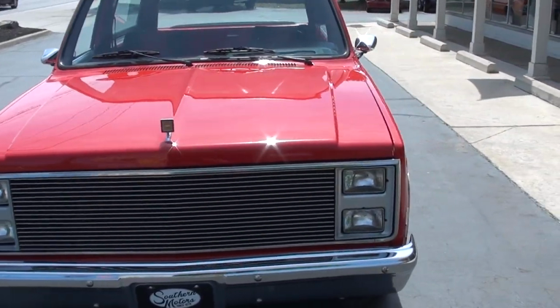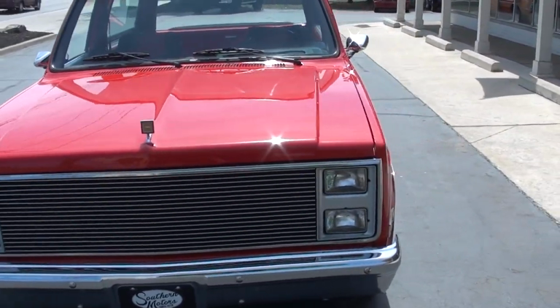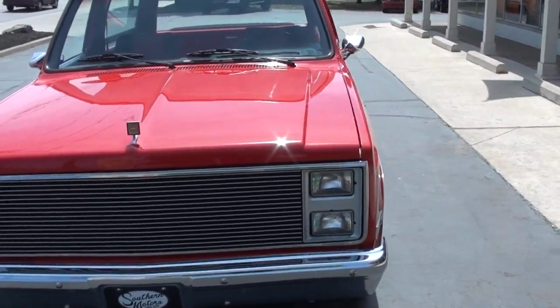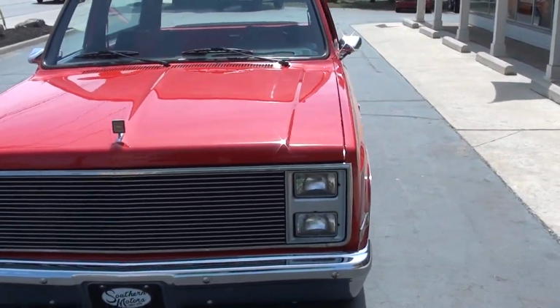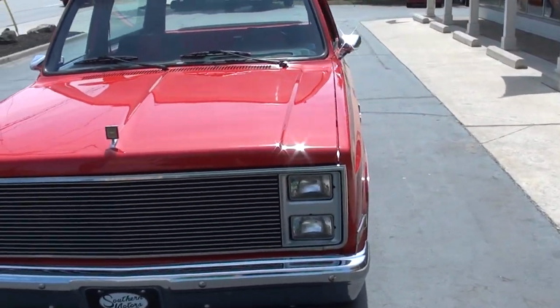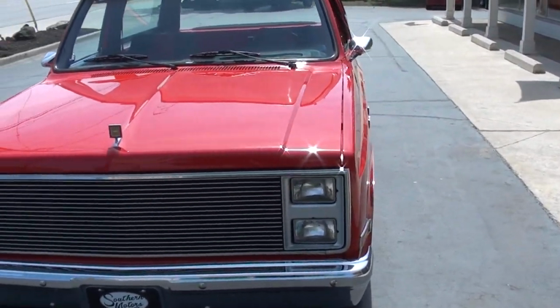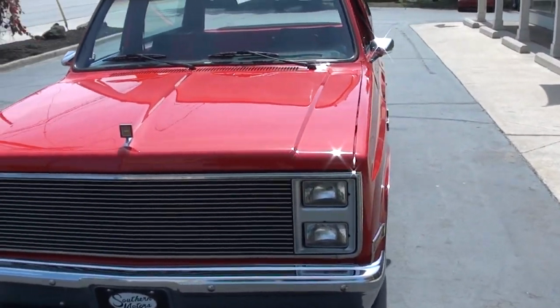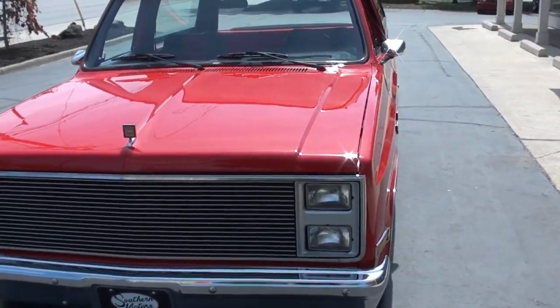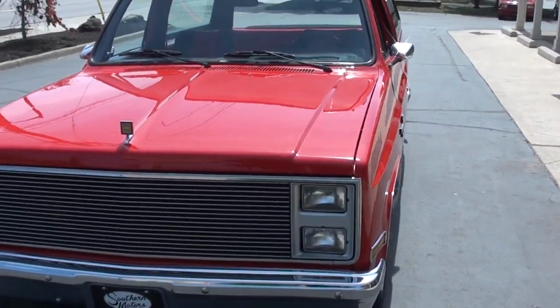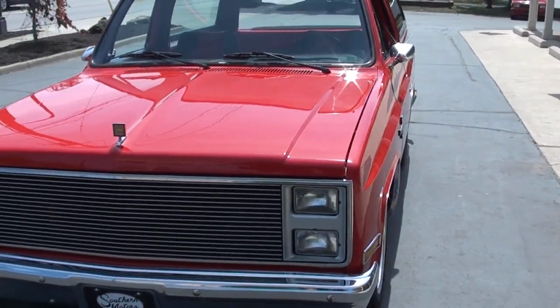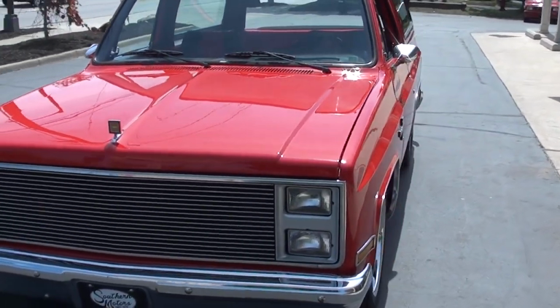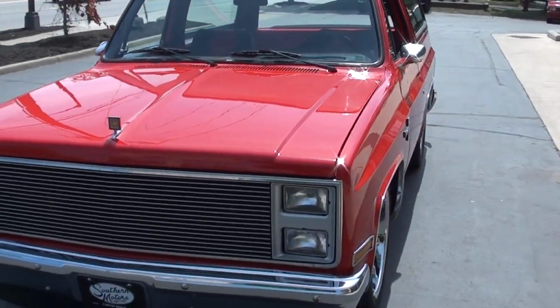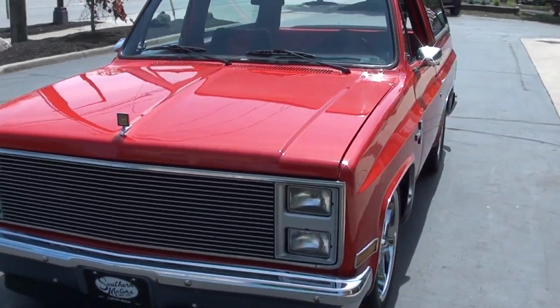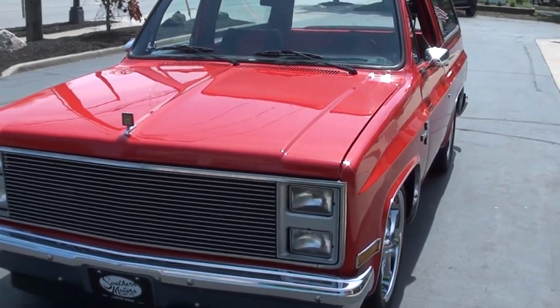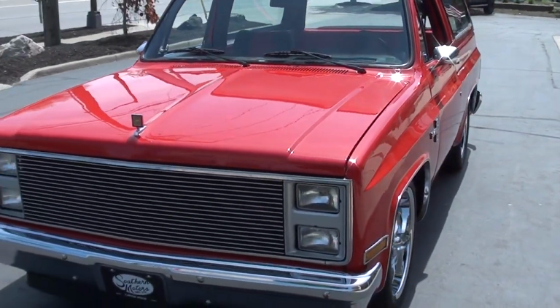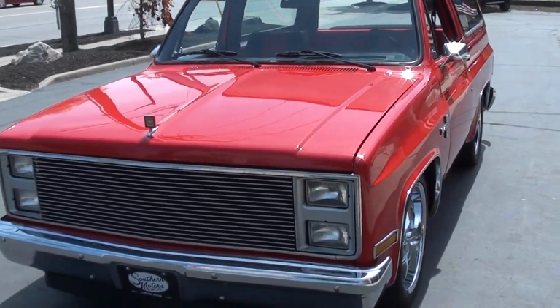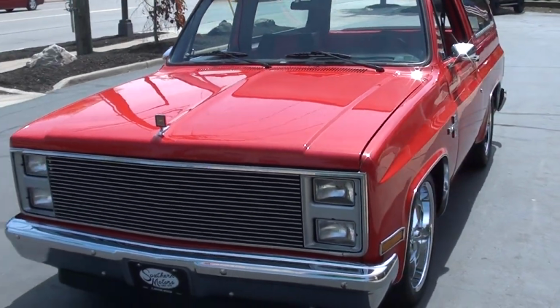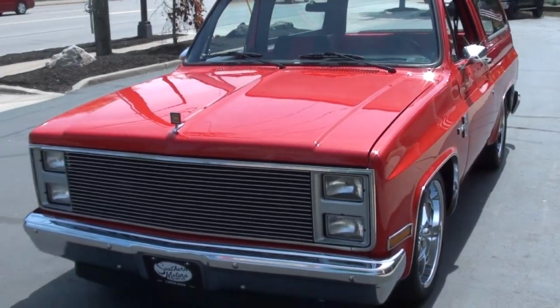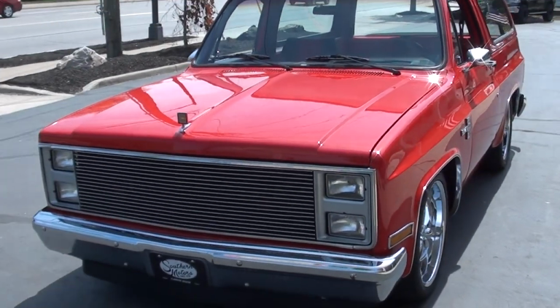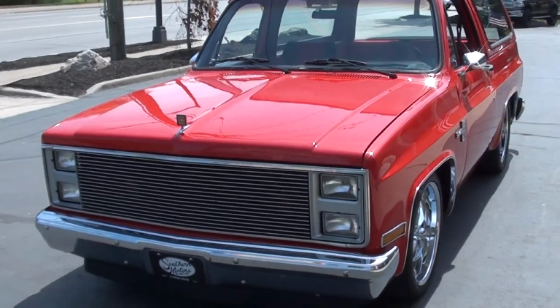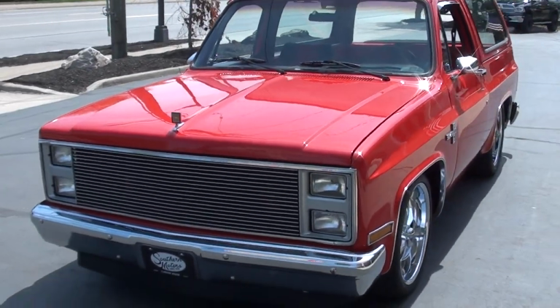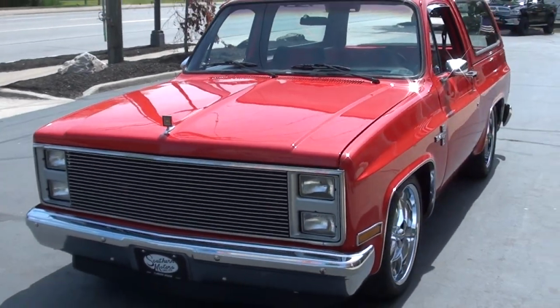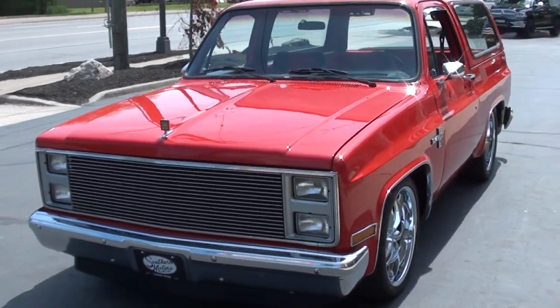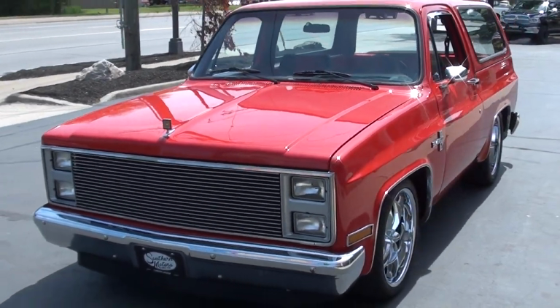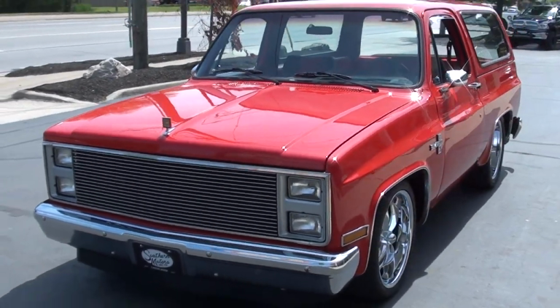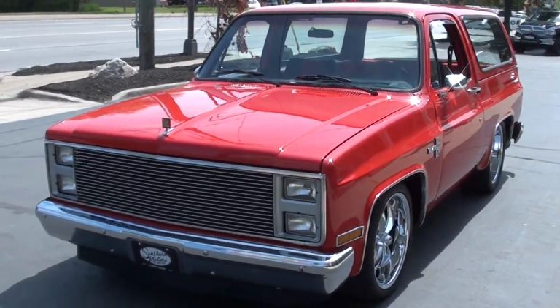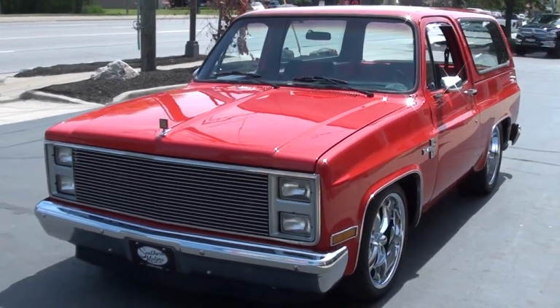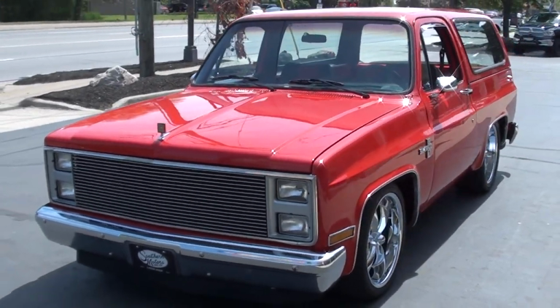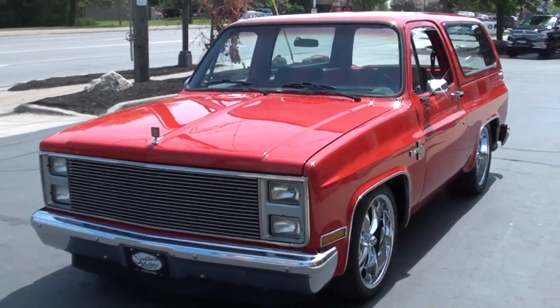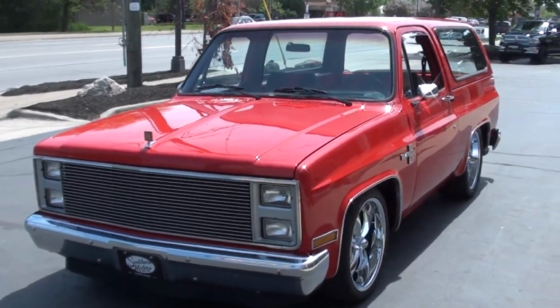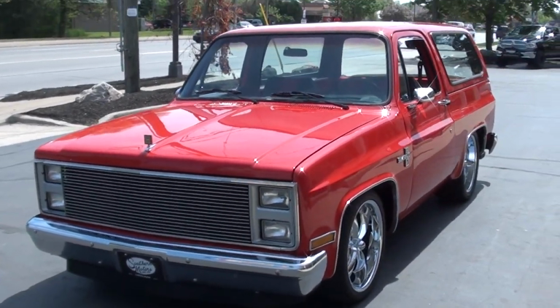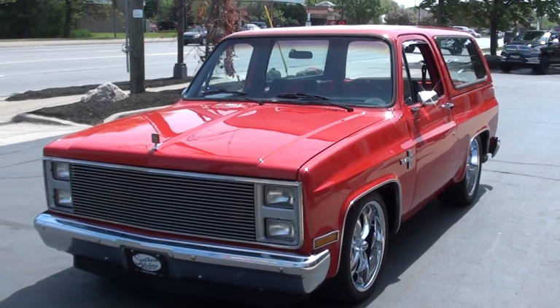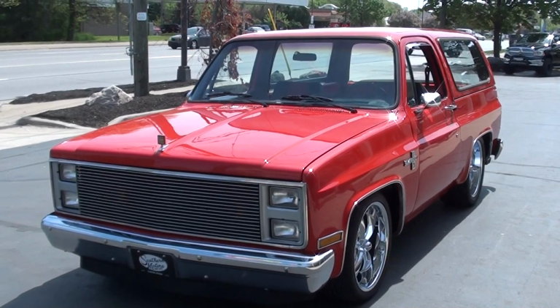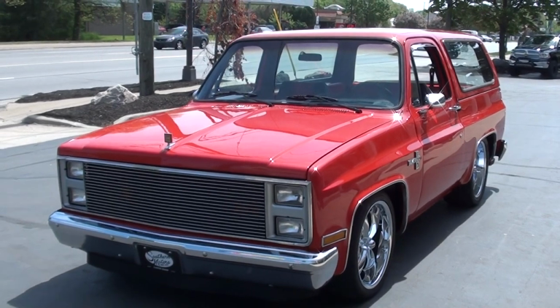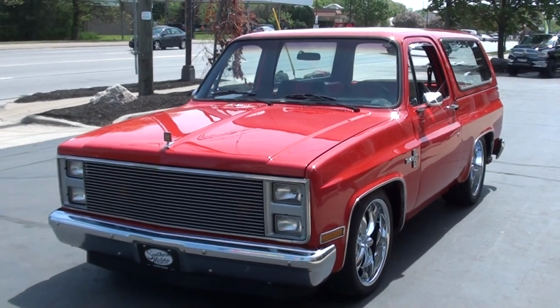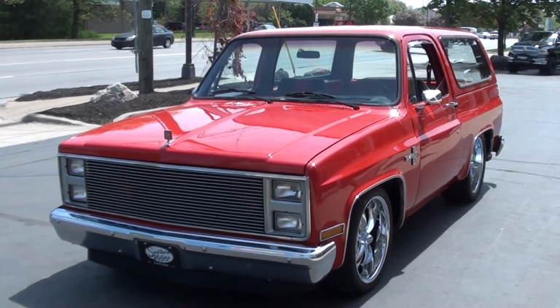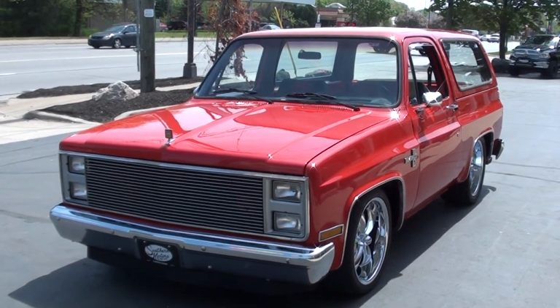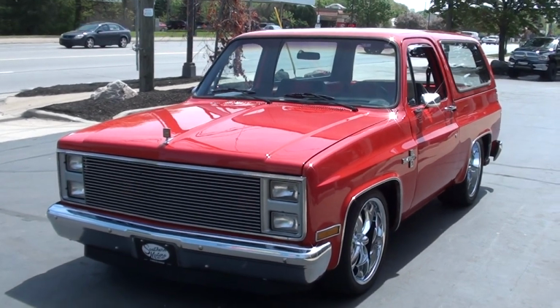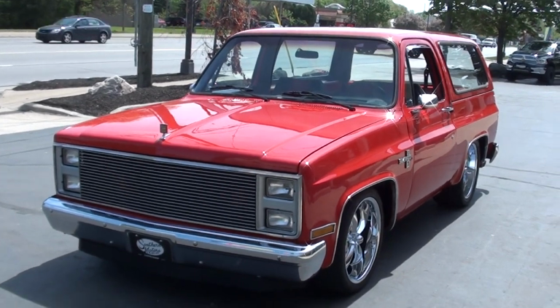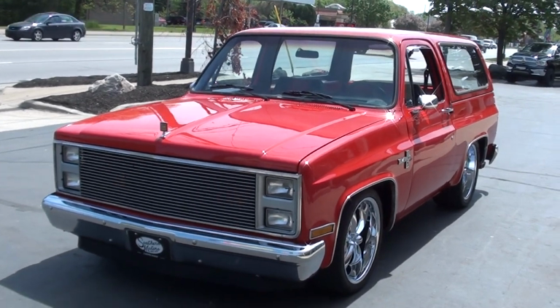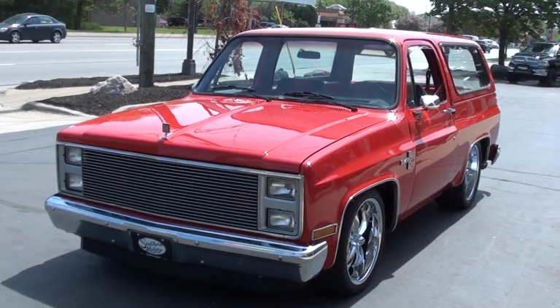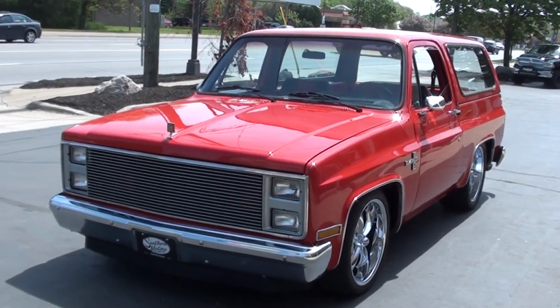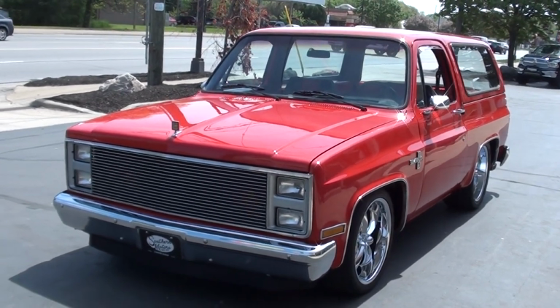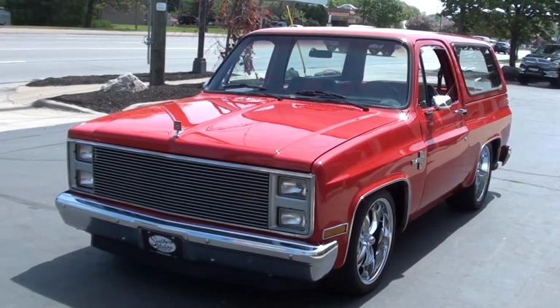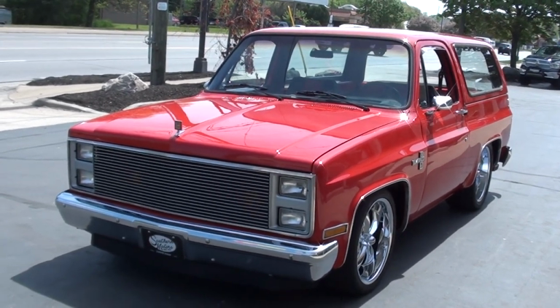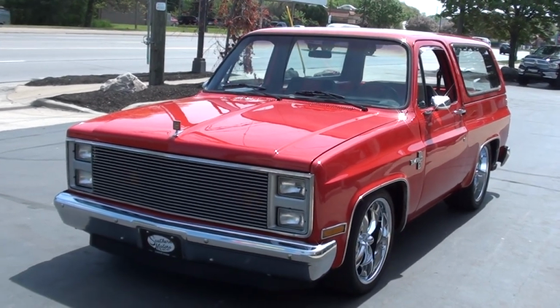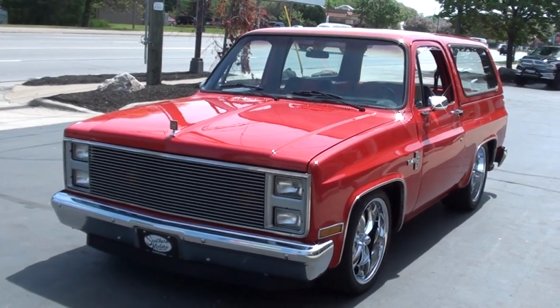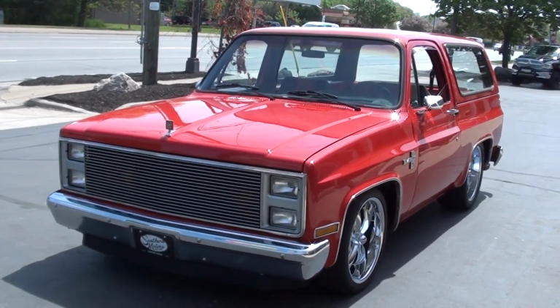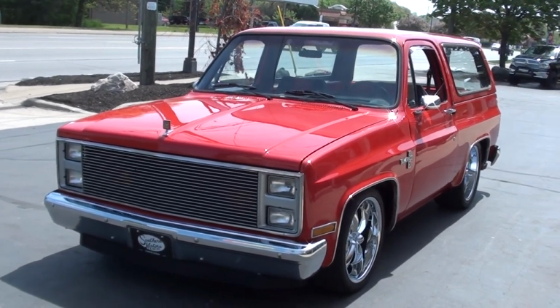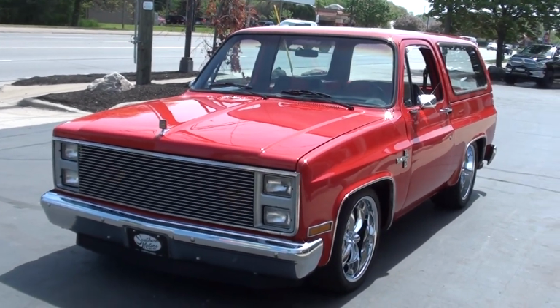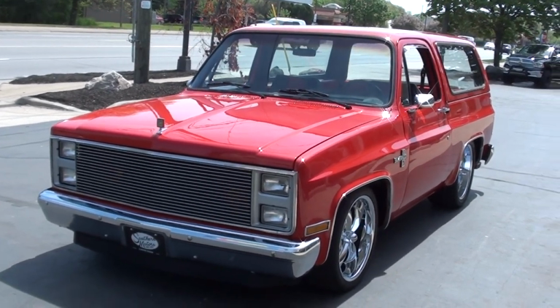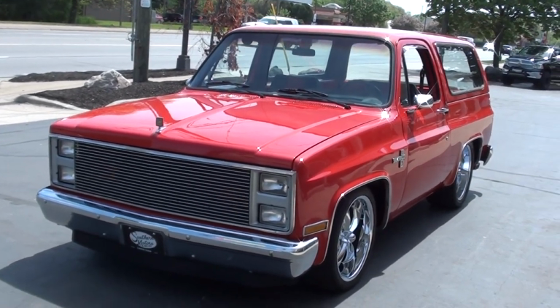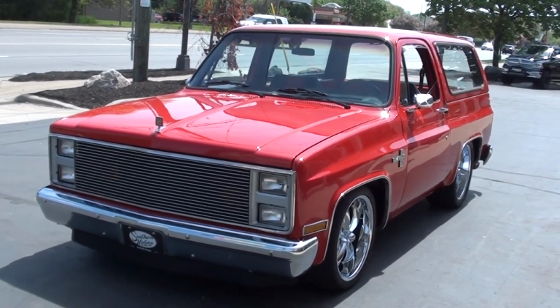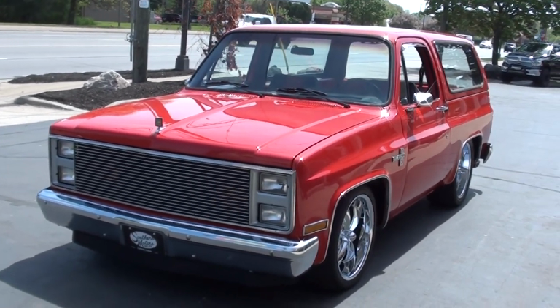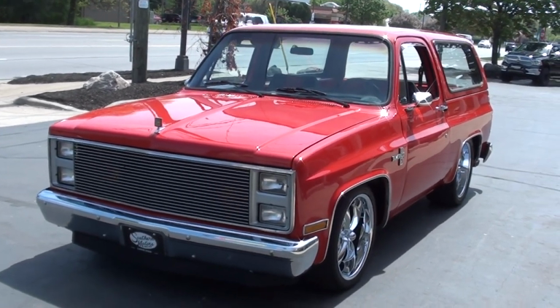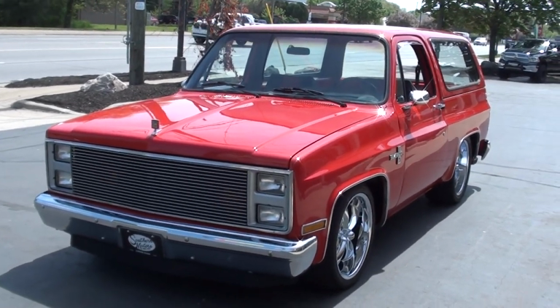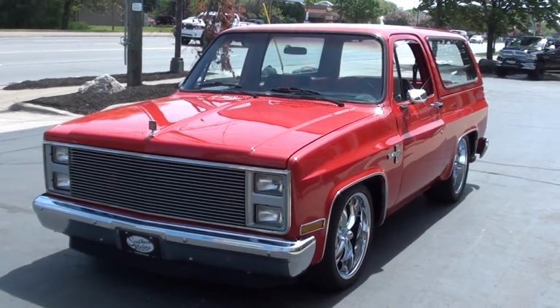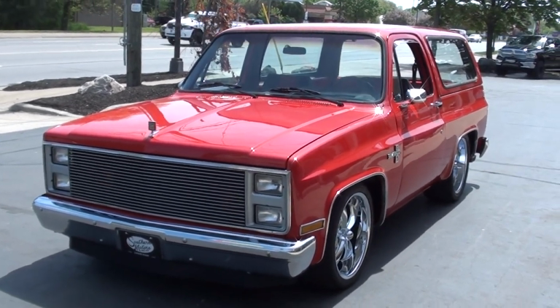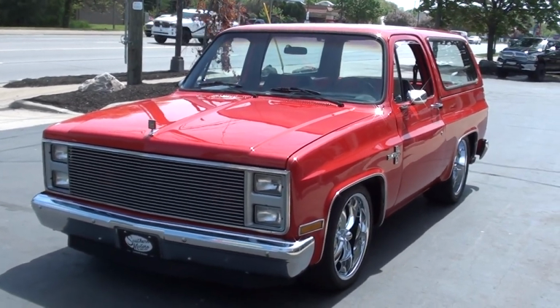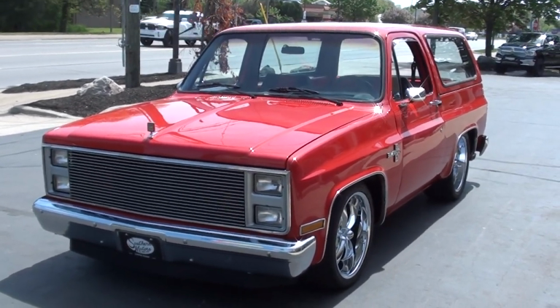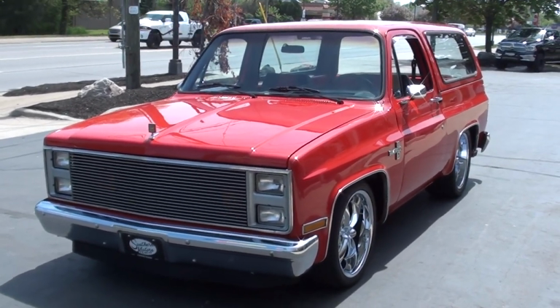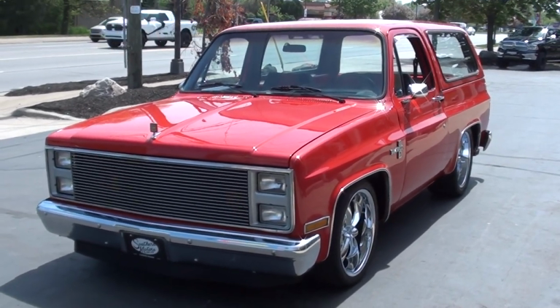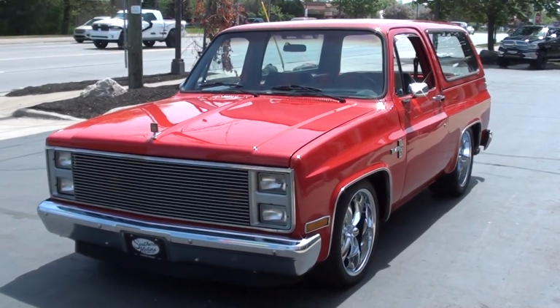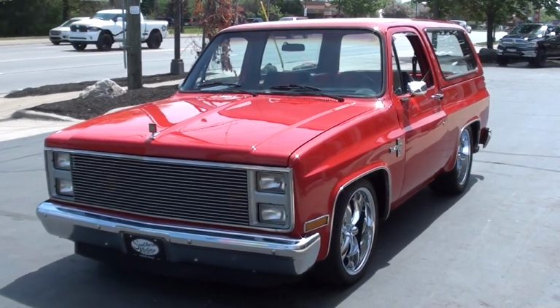Today we're going to take a look at a cute little 1982 Chevrolet Blazer, two wheel drive Blazer. Great little truck, guys.